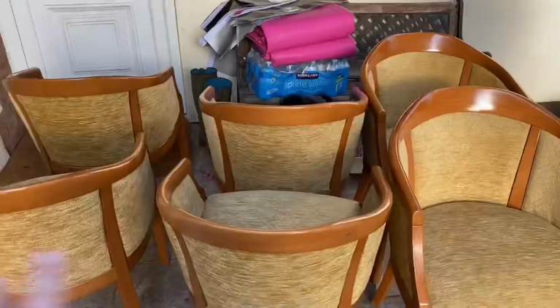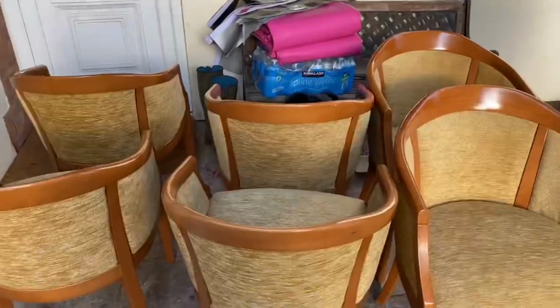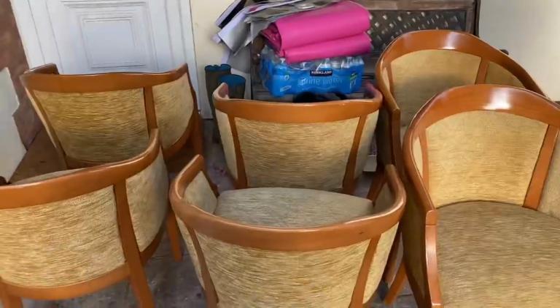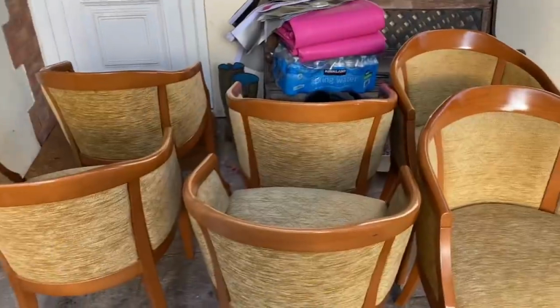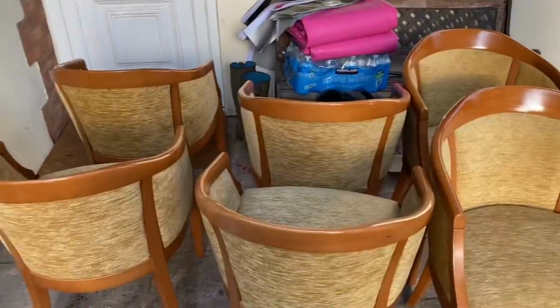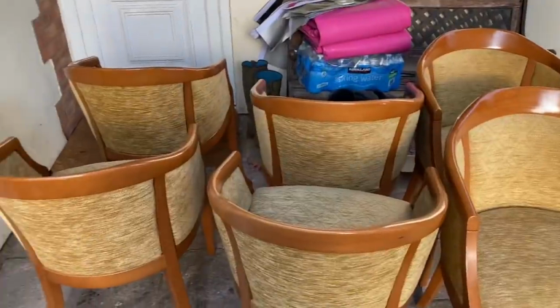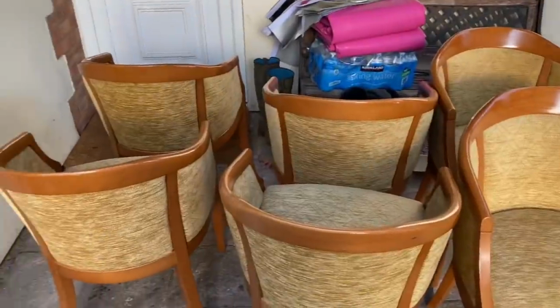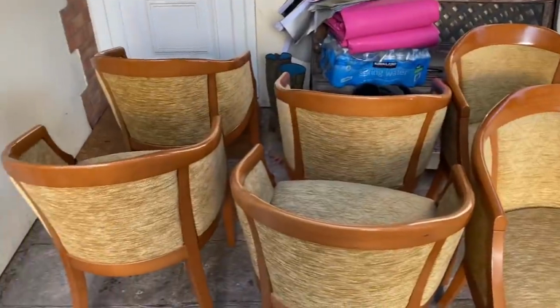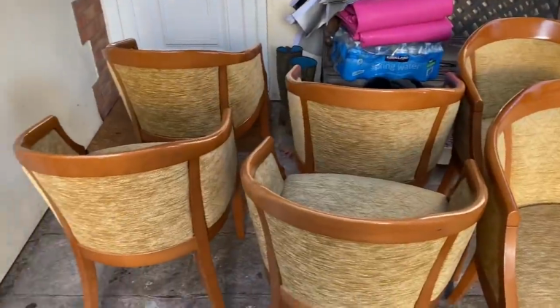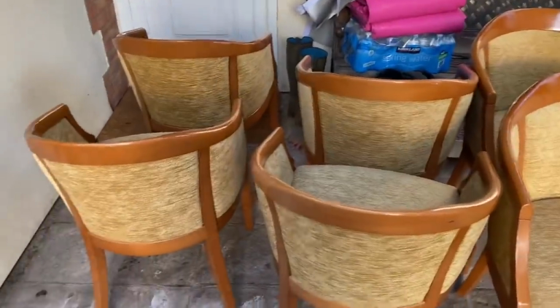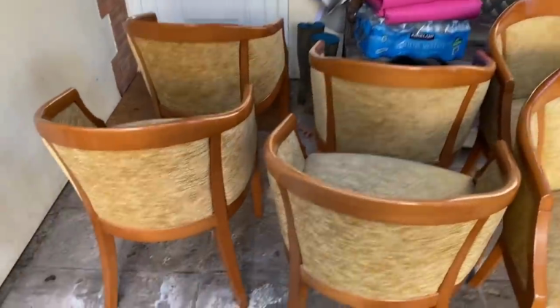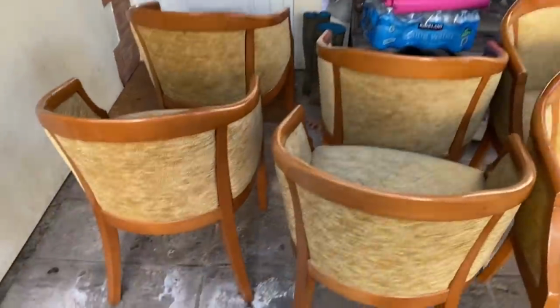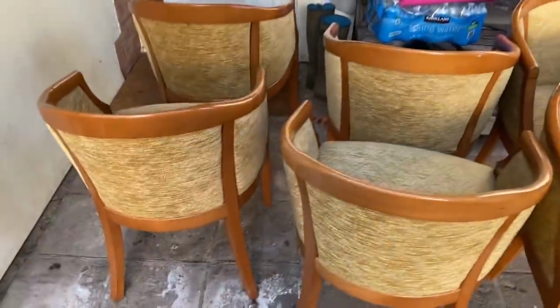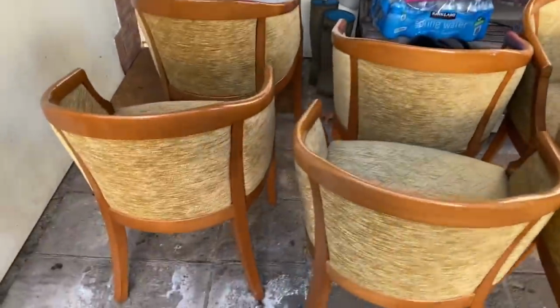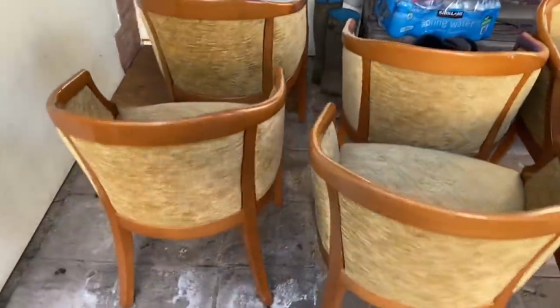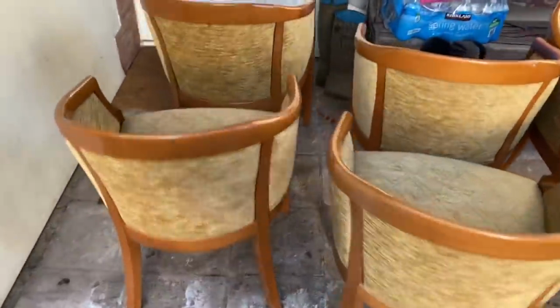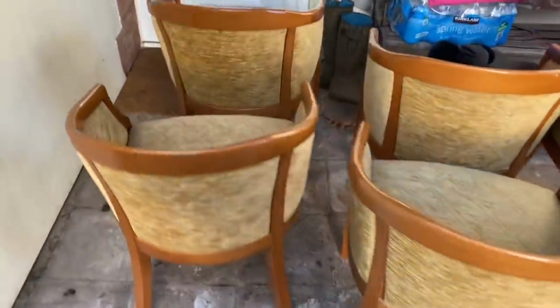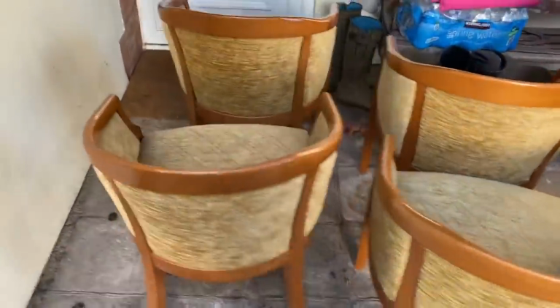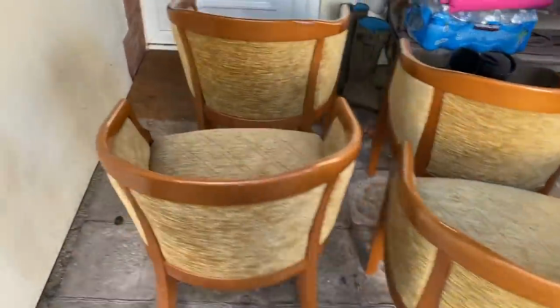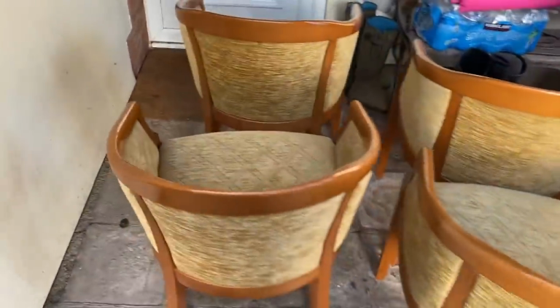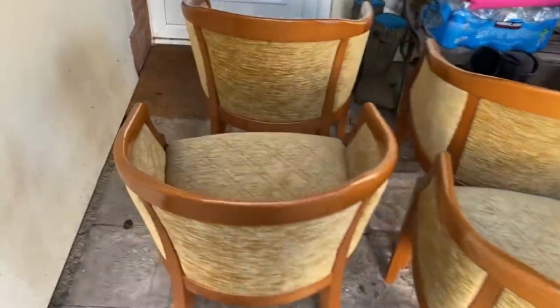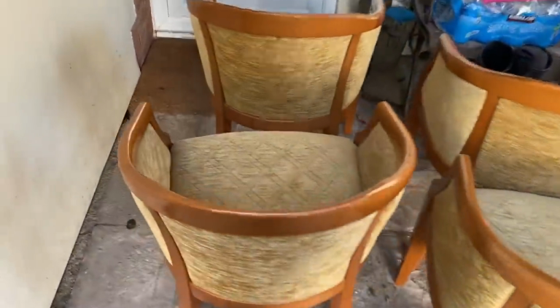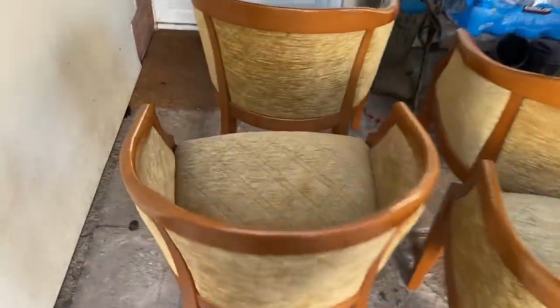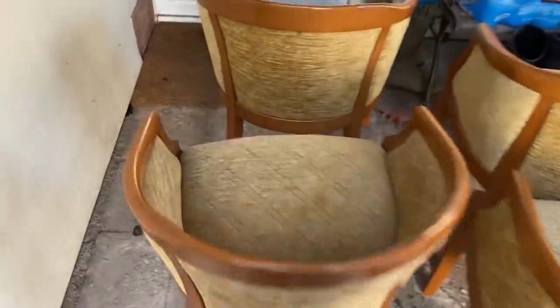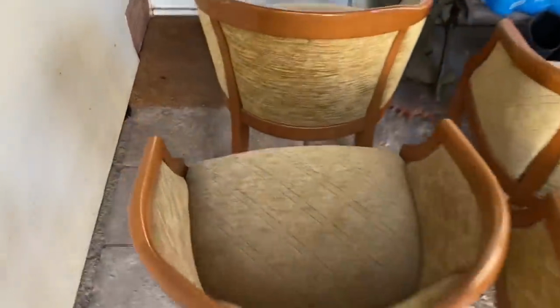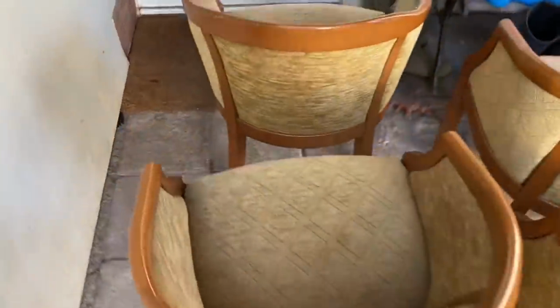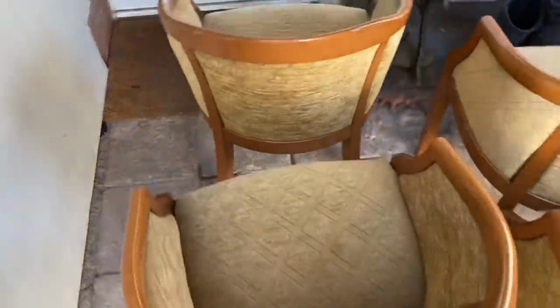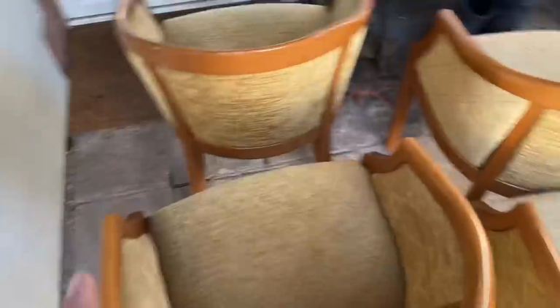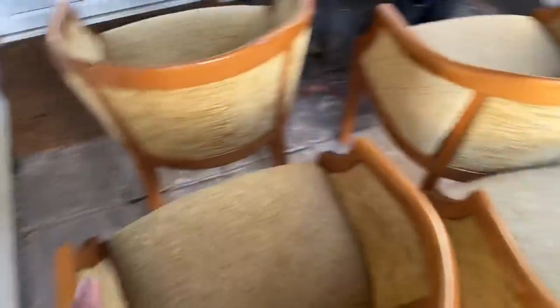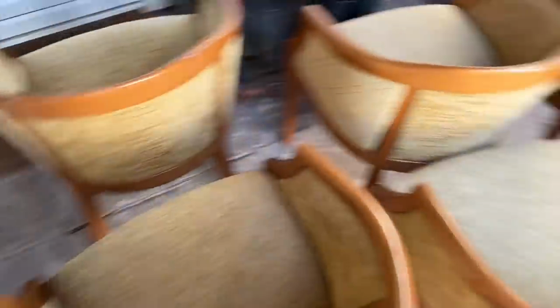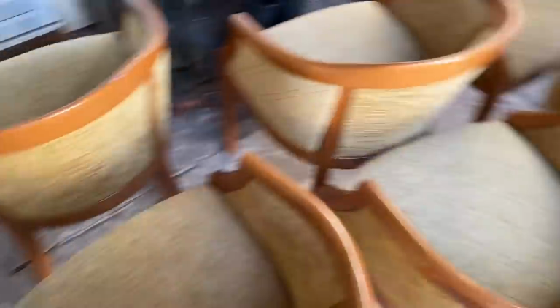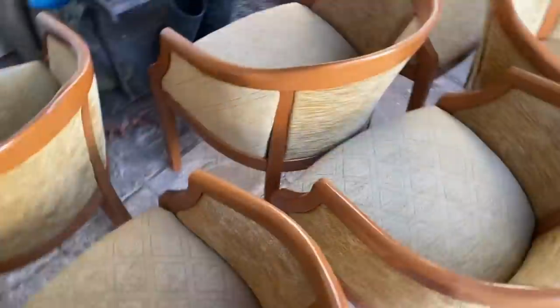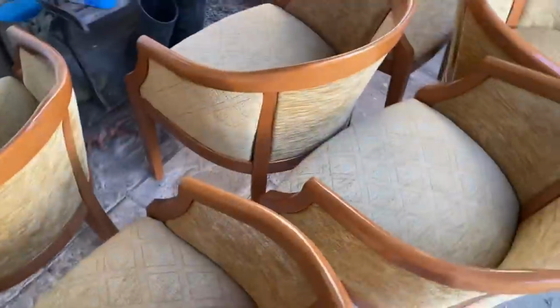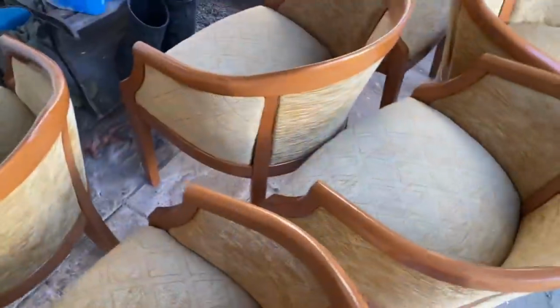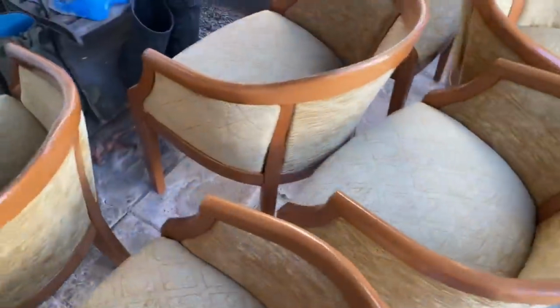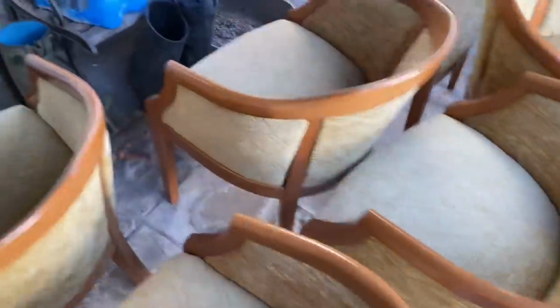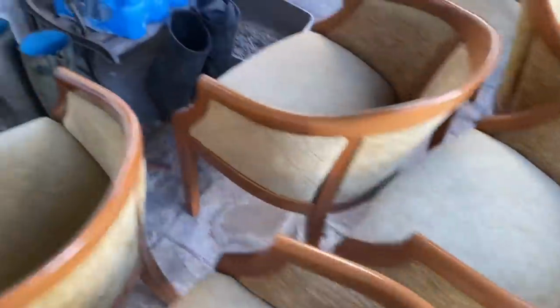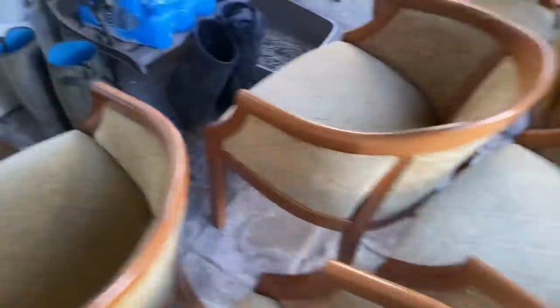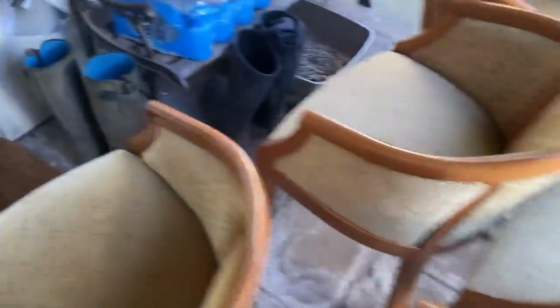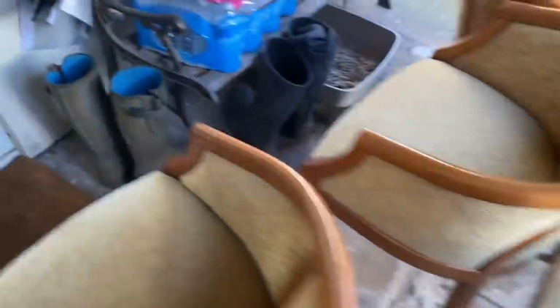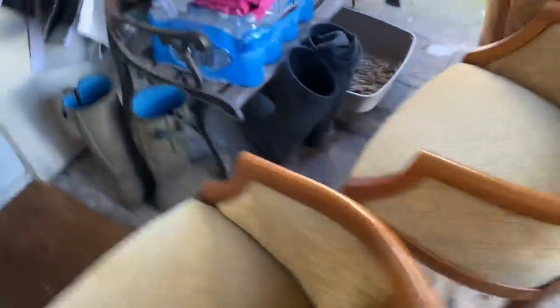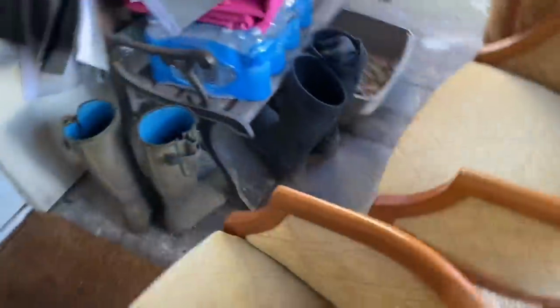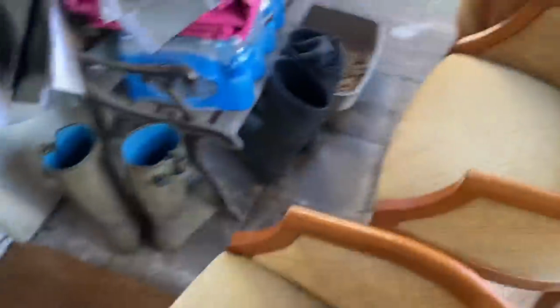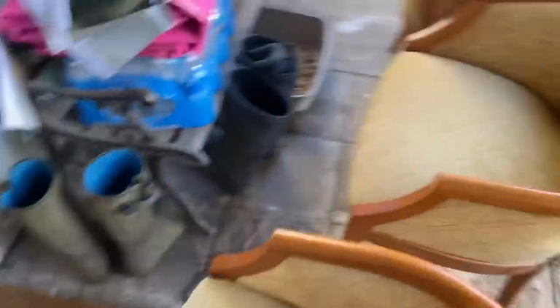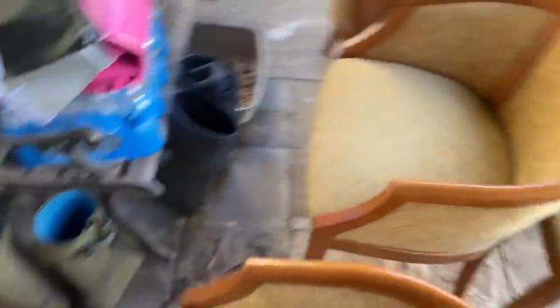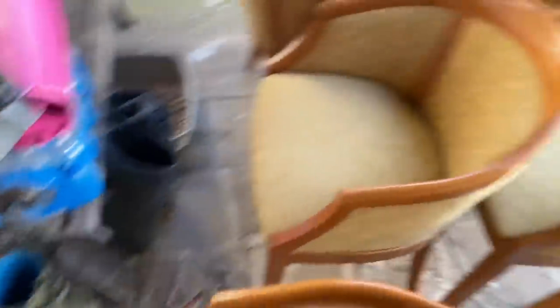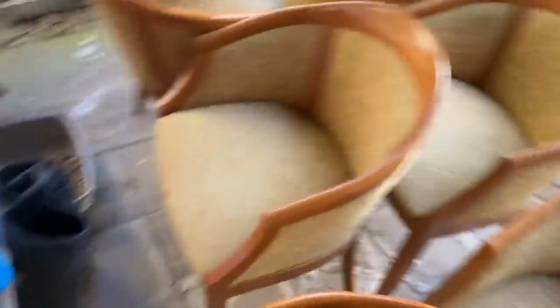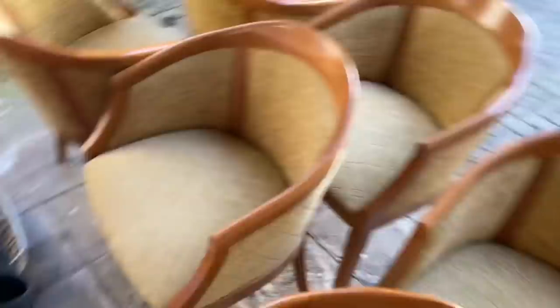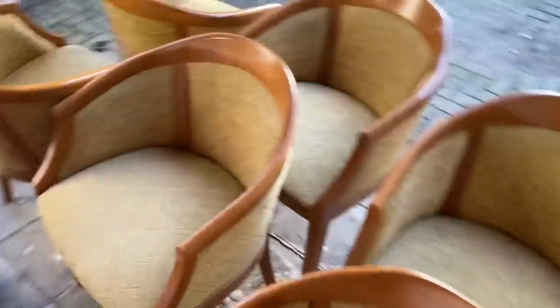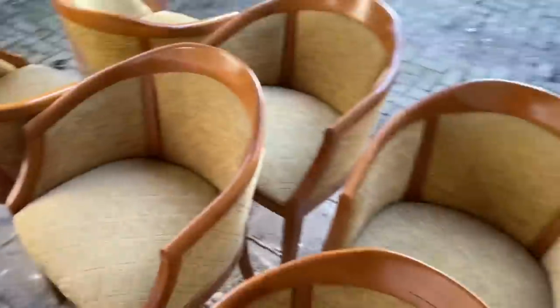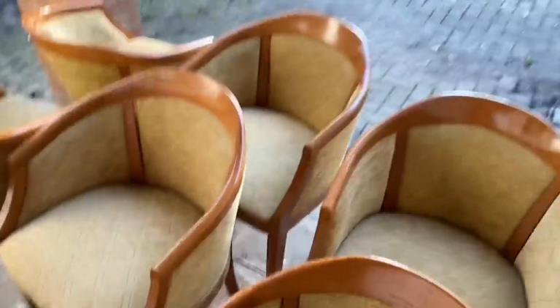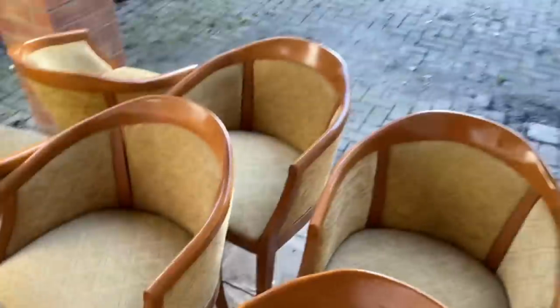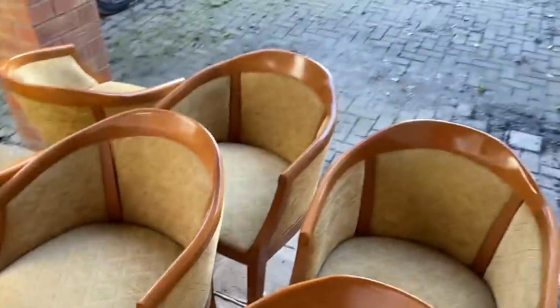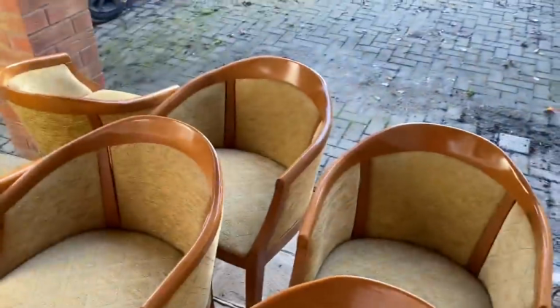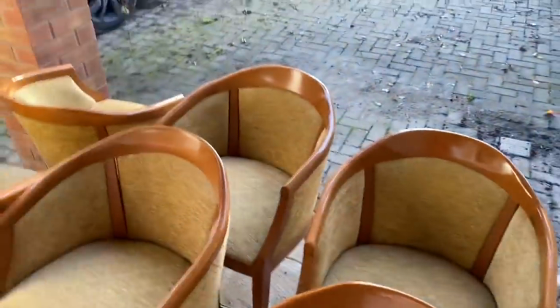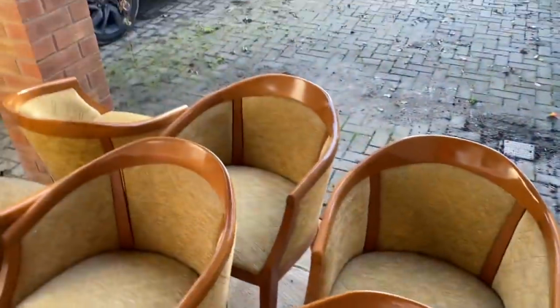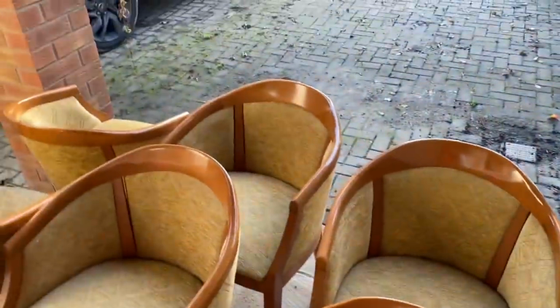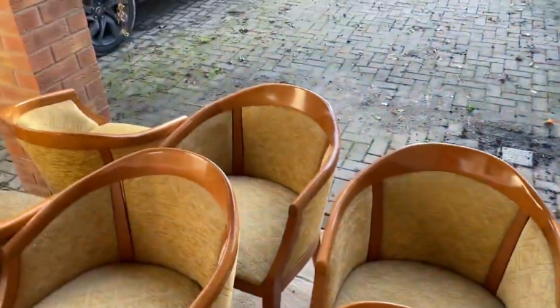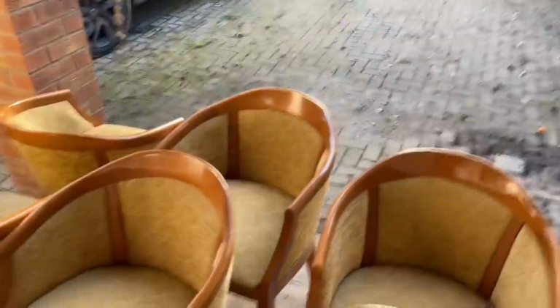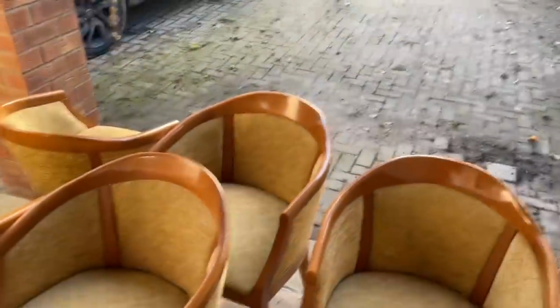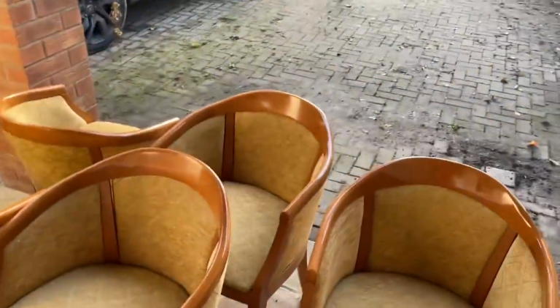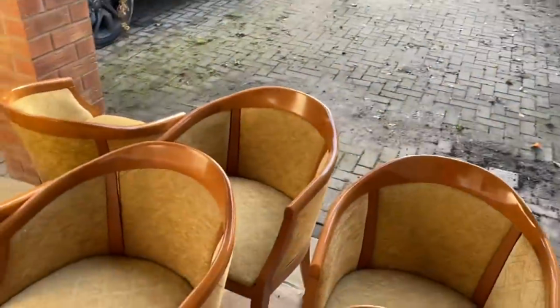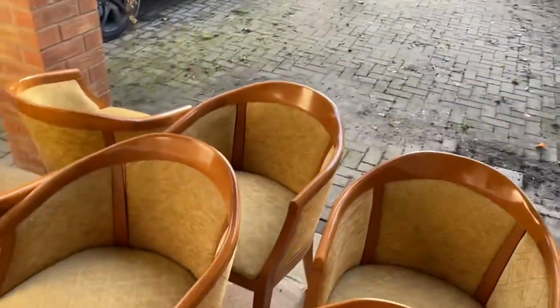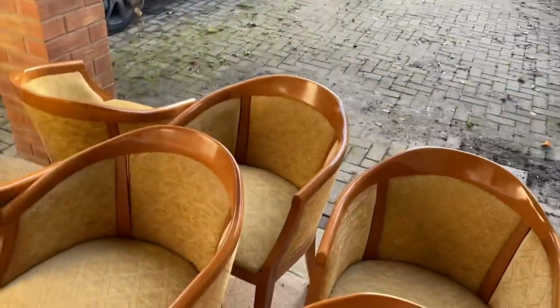Someone's picking up these chairs that we put on Facebook to get rid of. They were in one of the rooms of the farmhouse when we bought it.